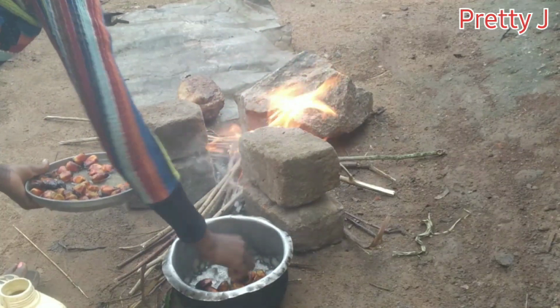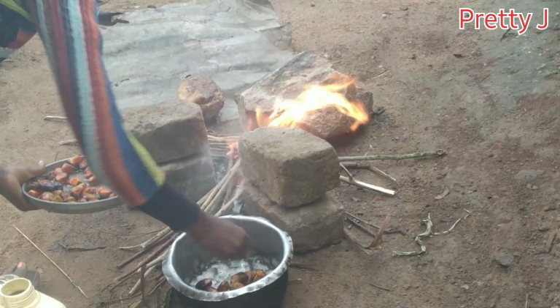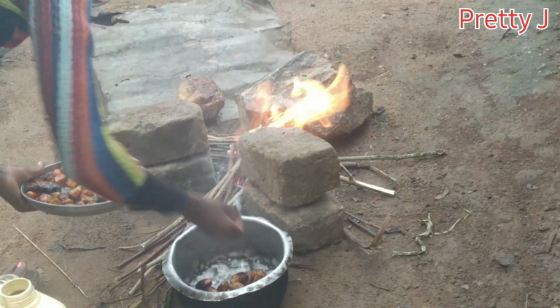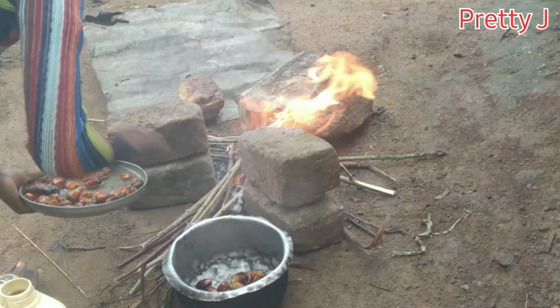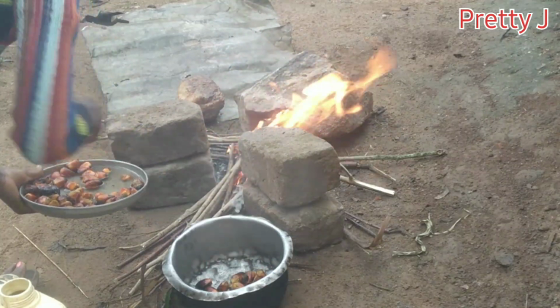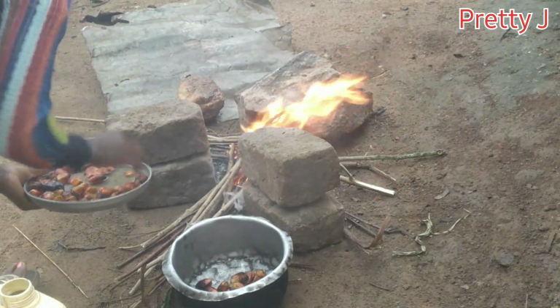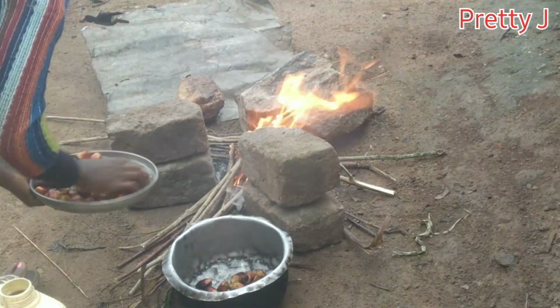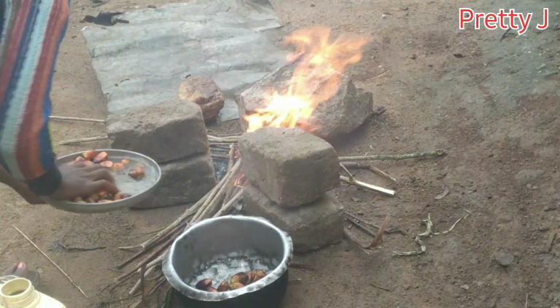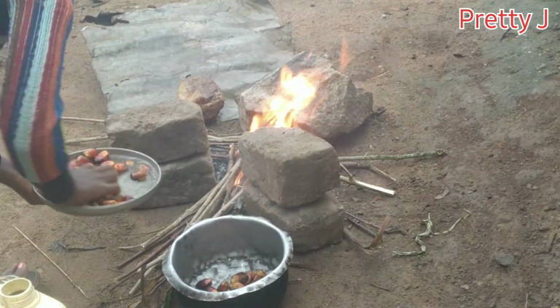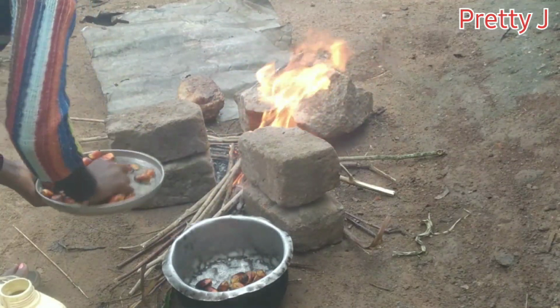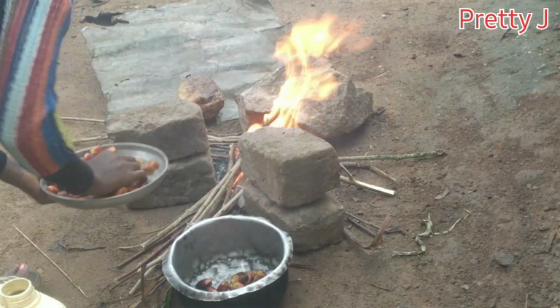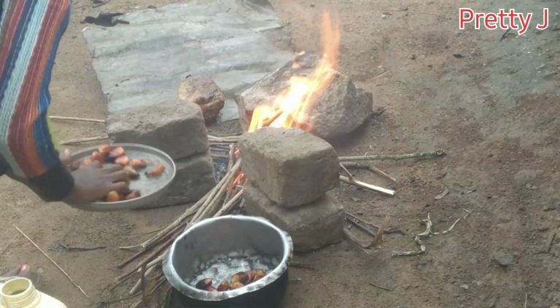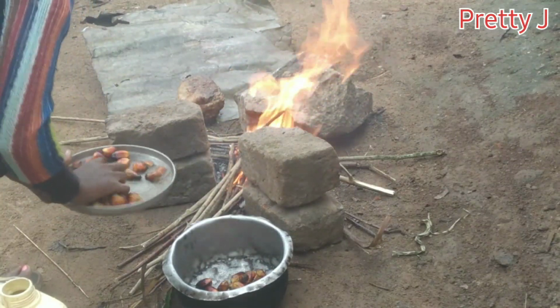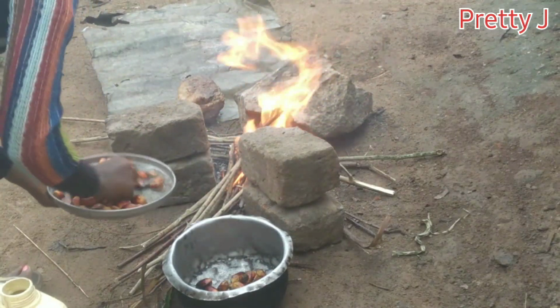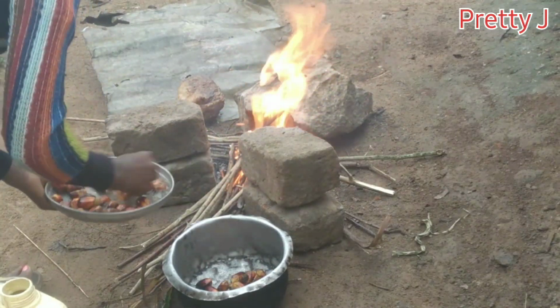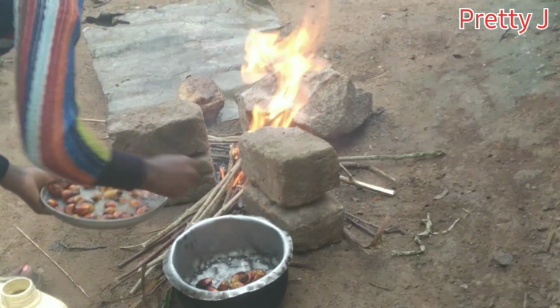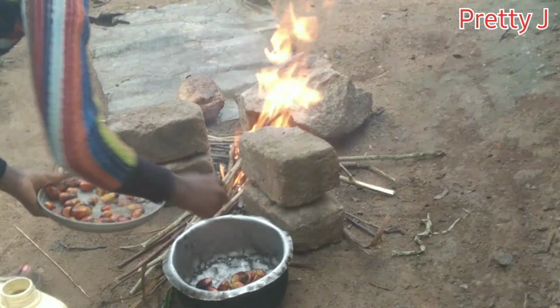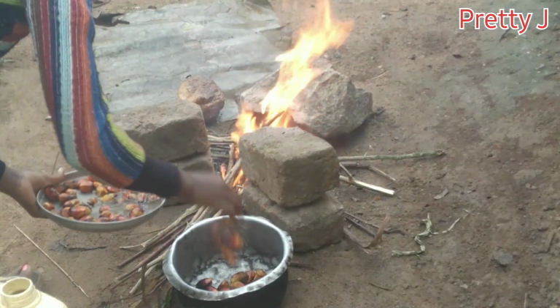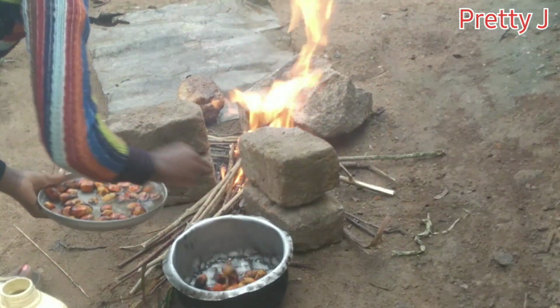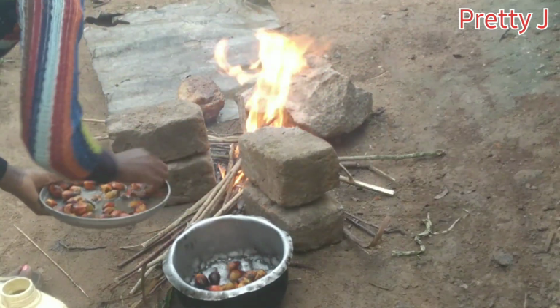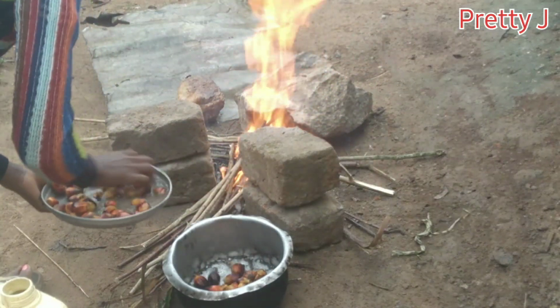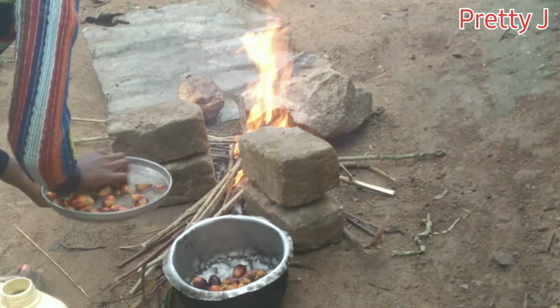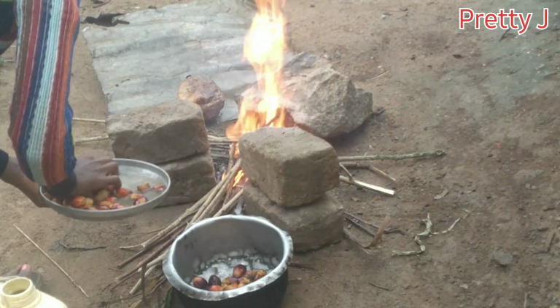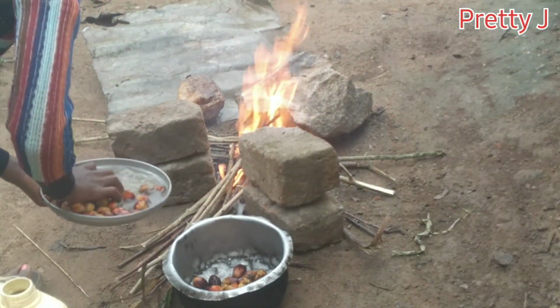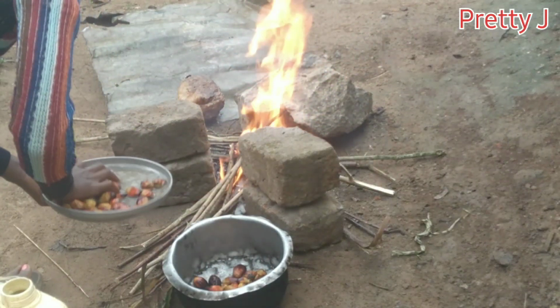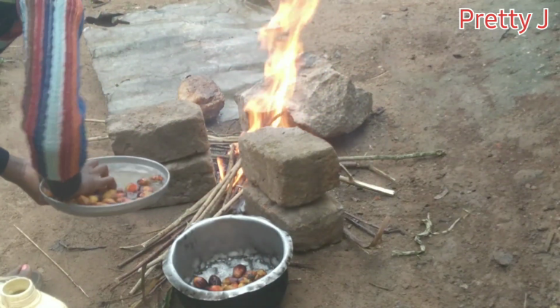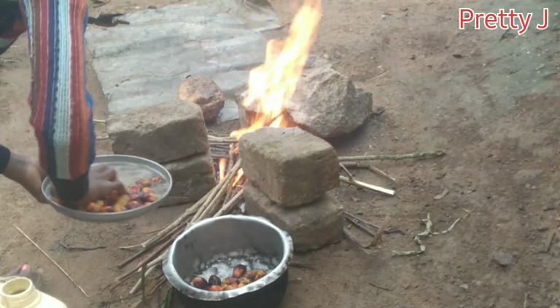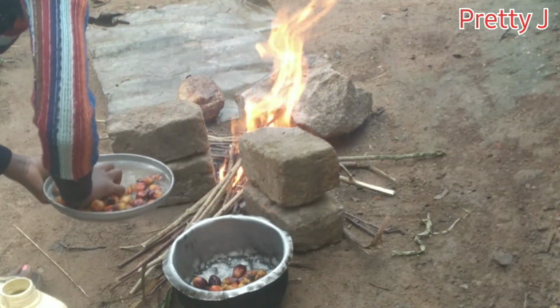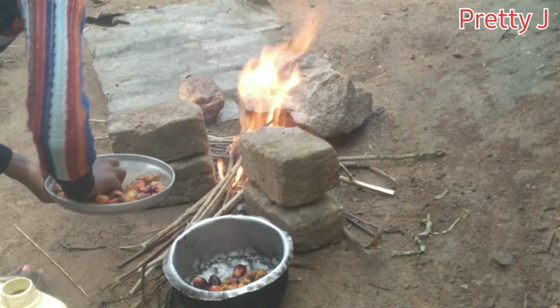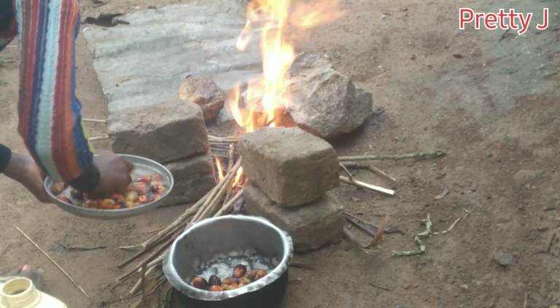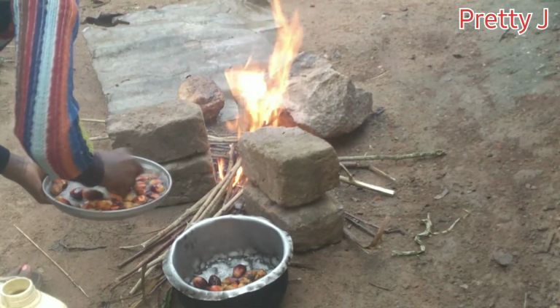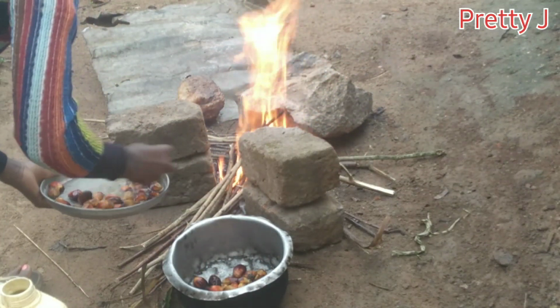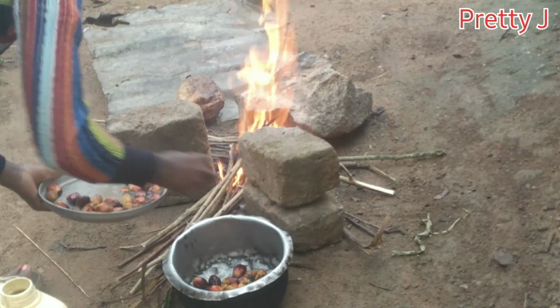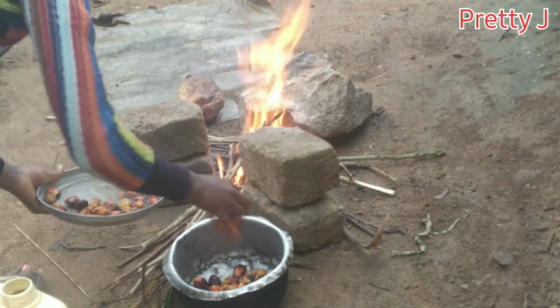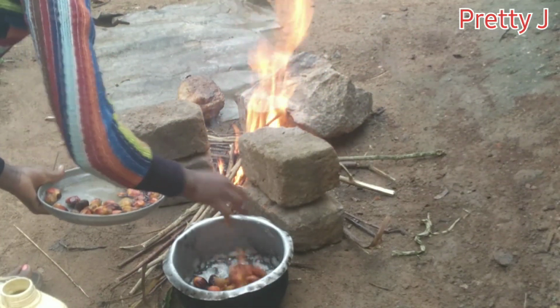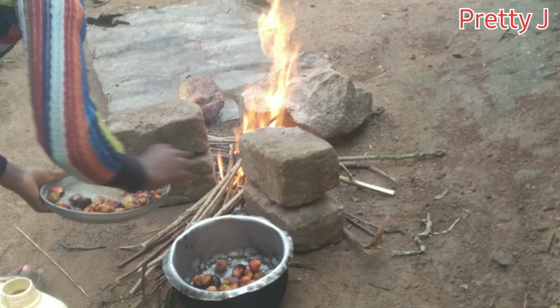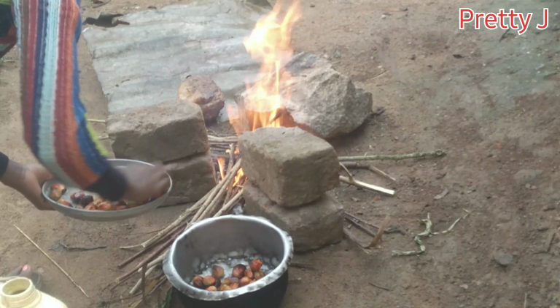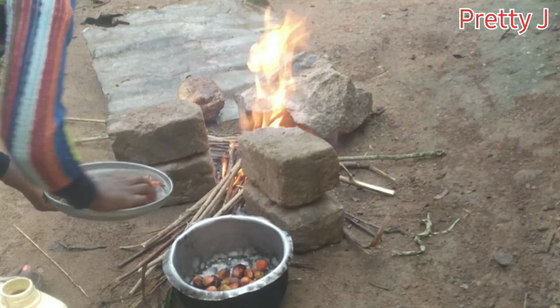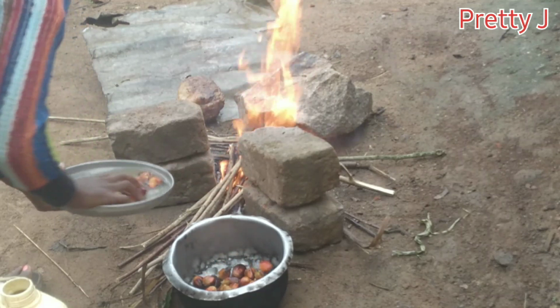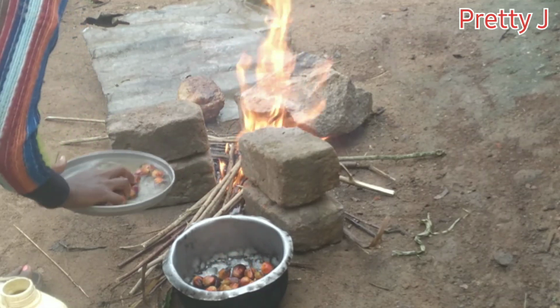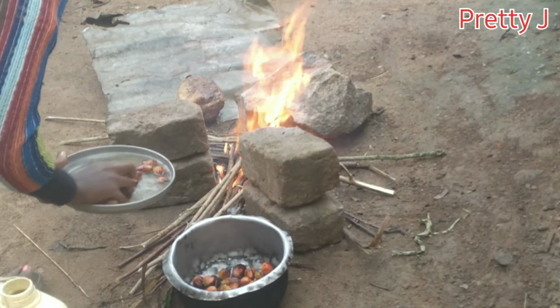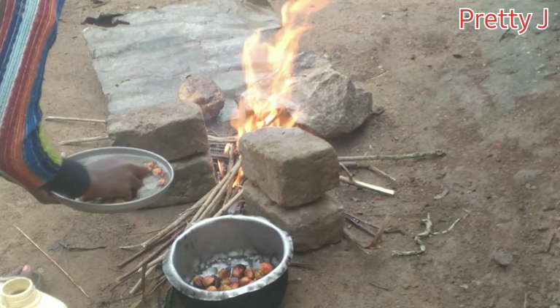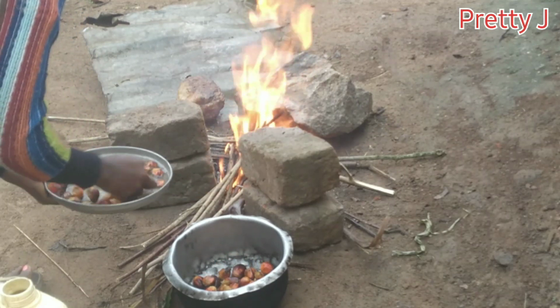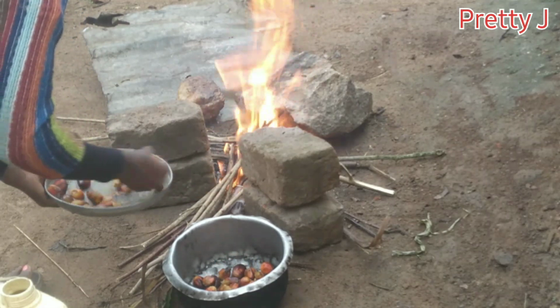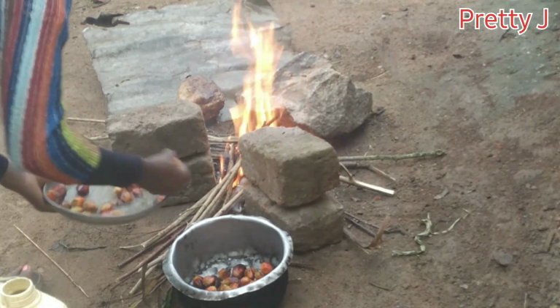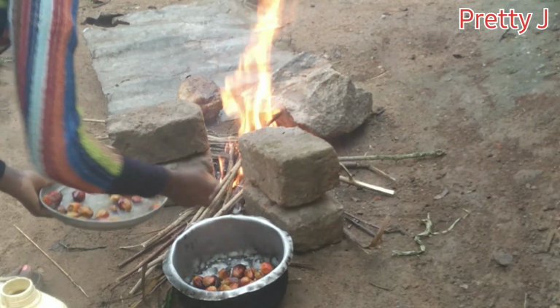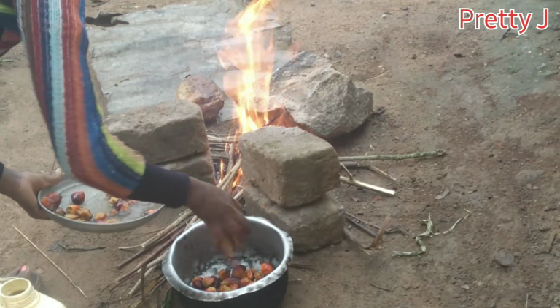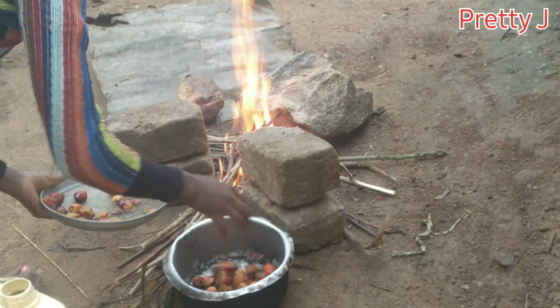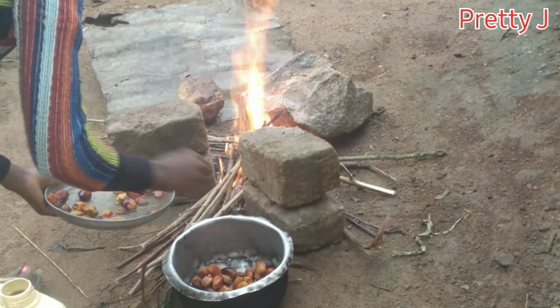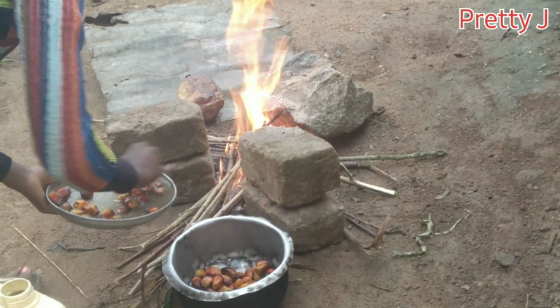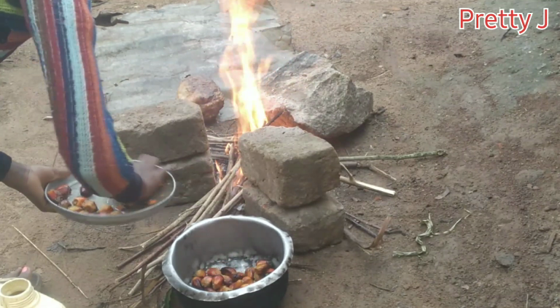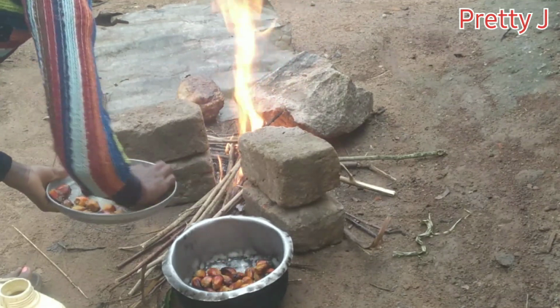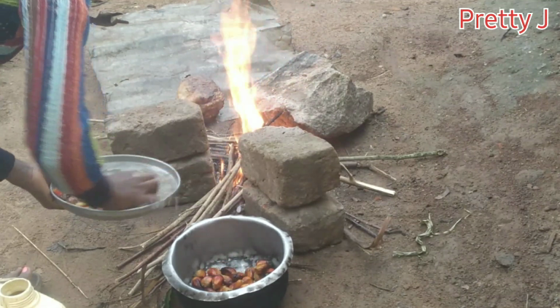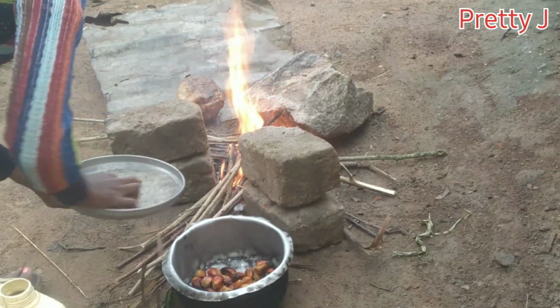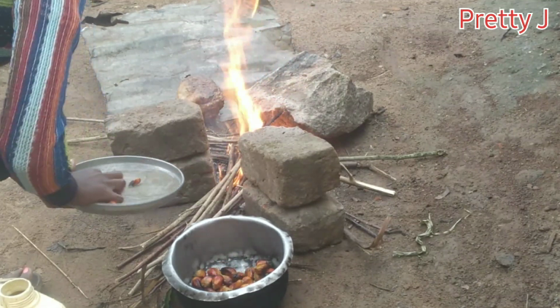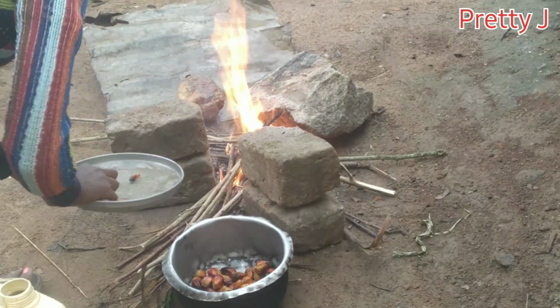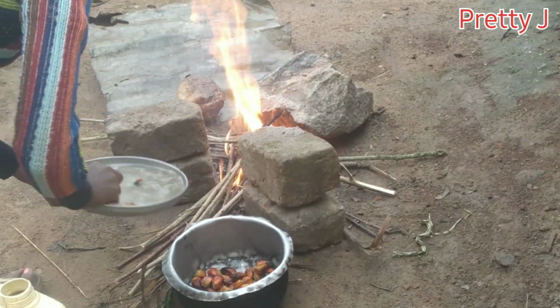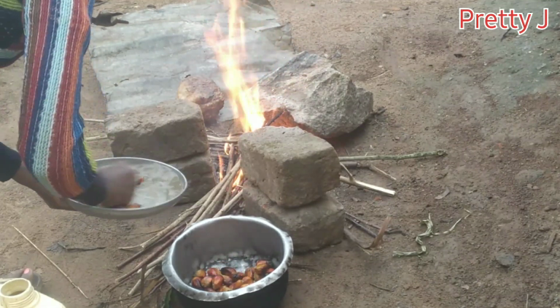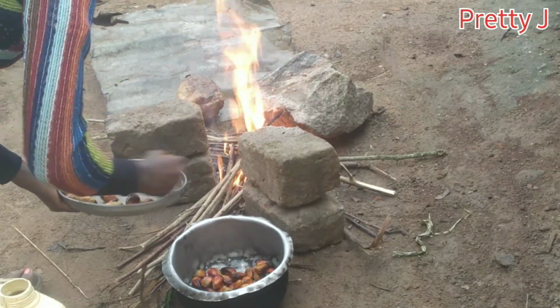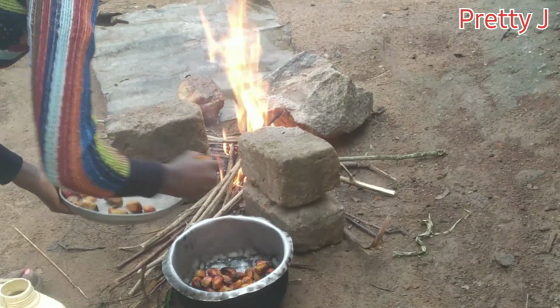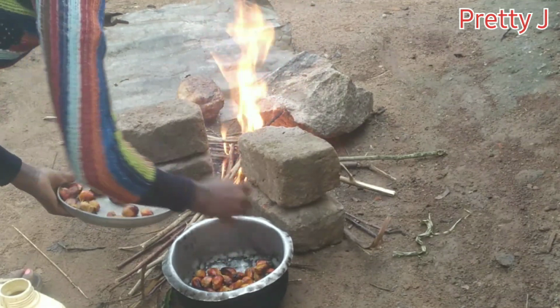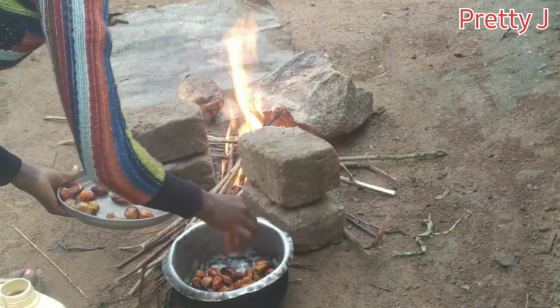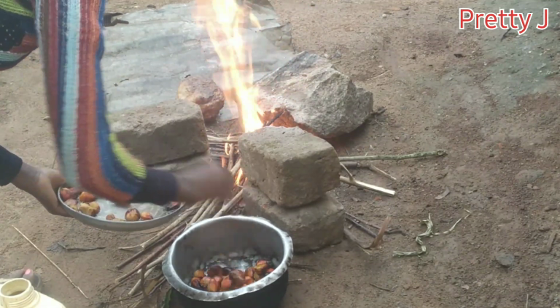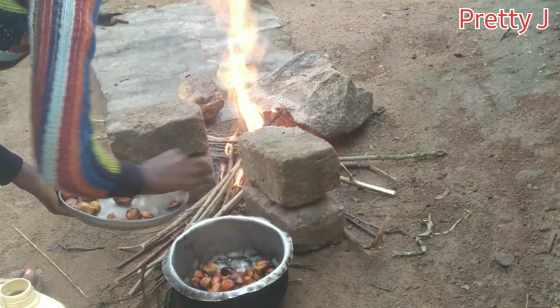So guys, after cleaning my palm nuts, I'm going to steam them for about 15 minutes.